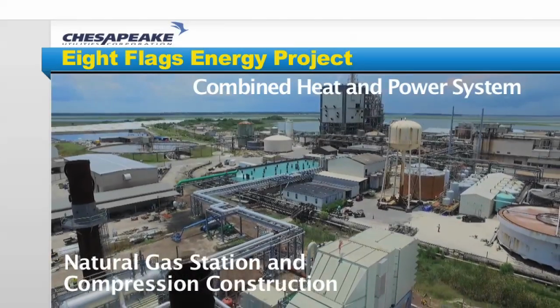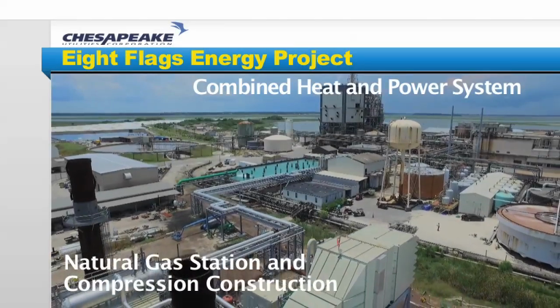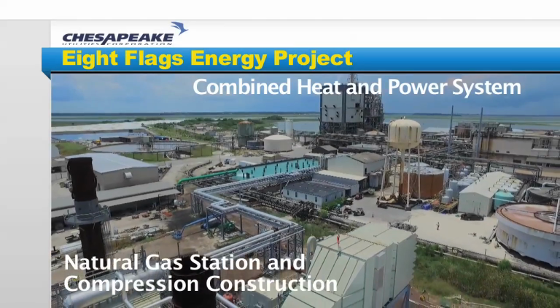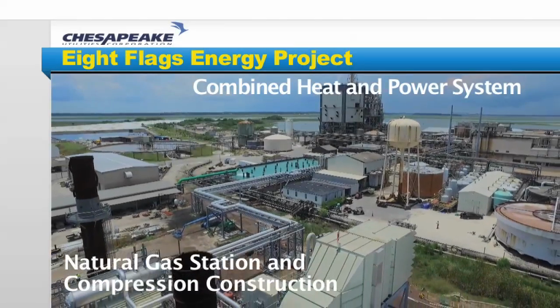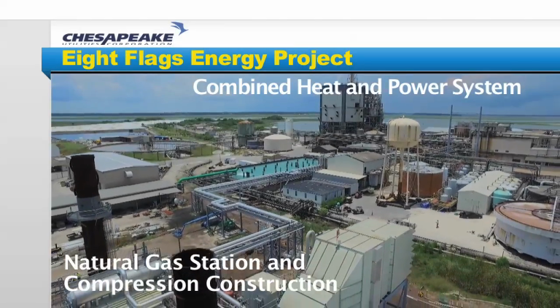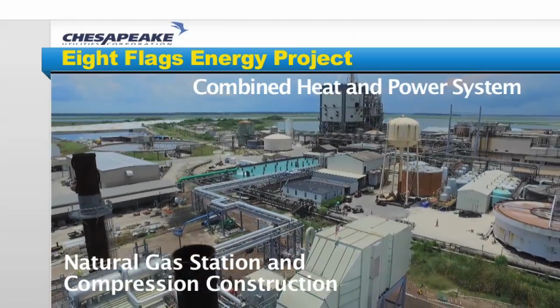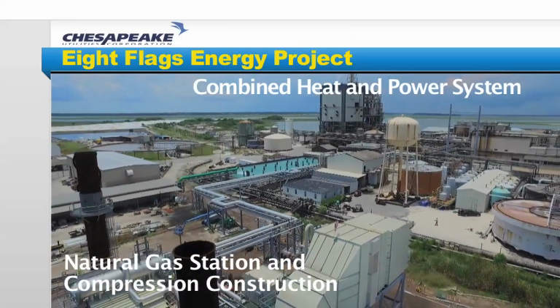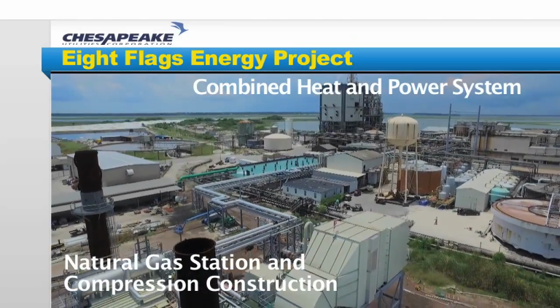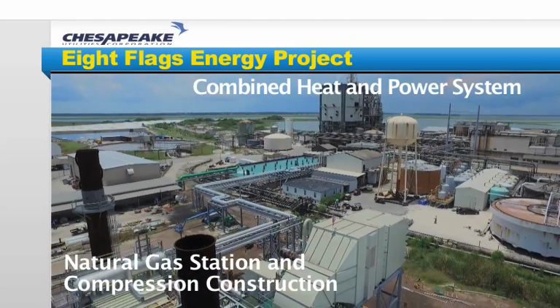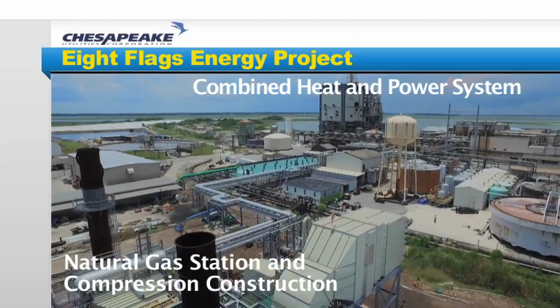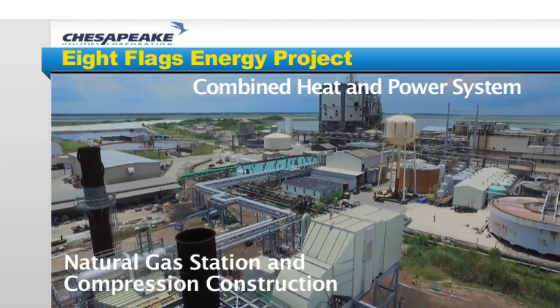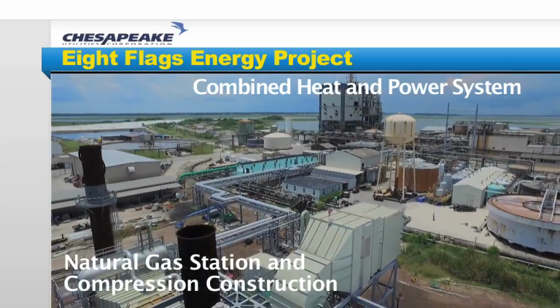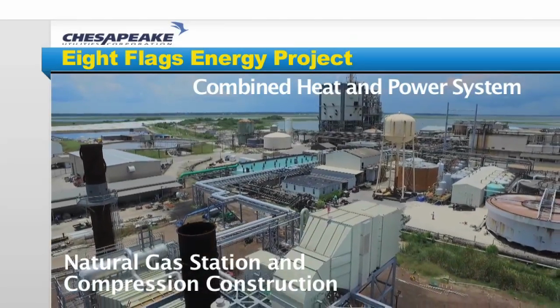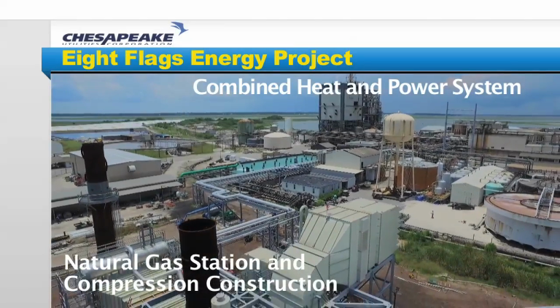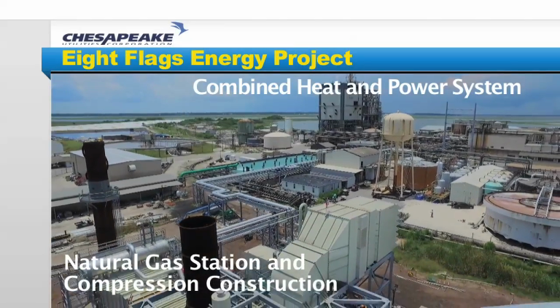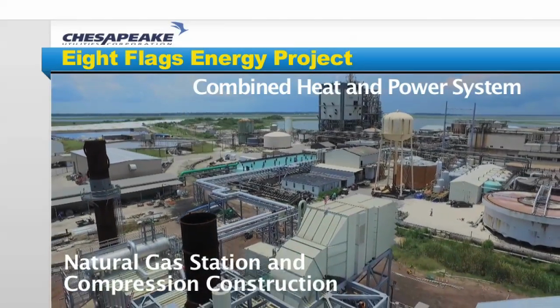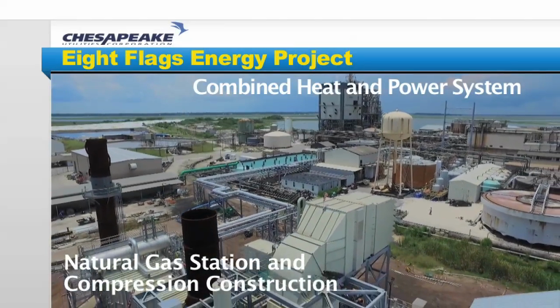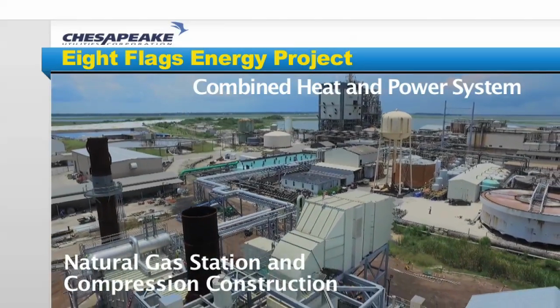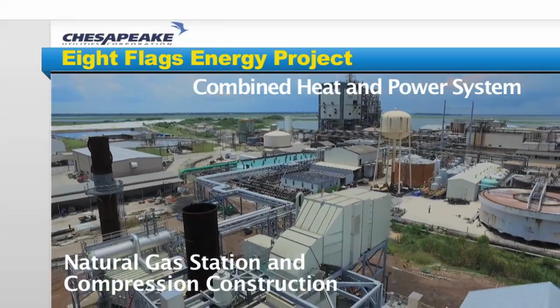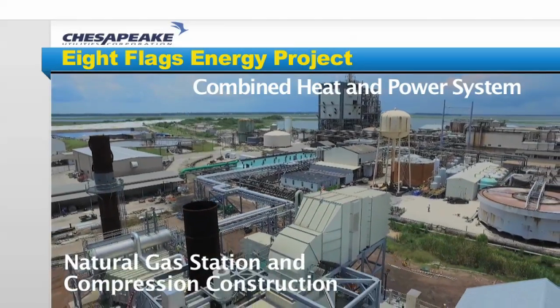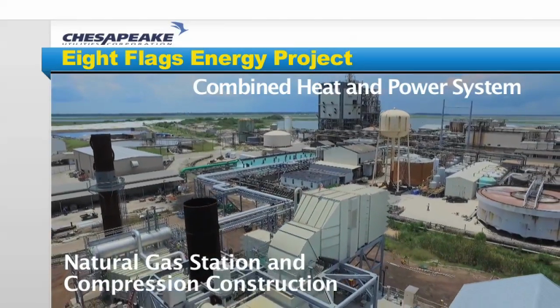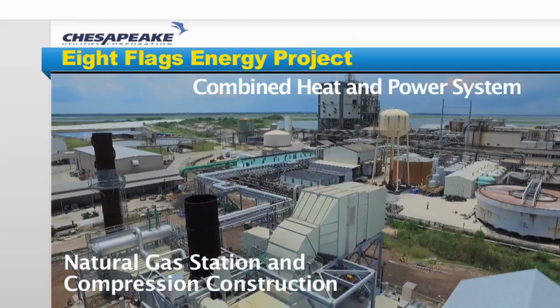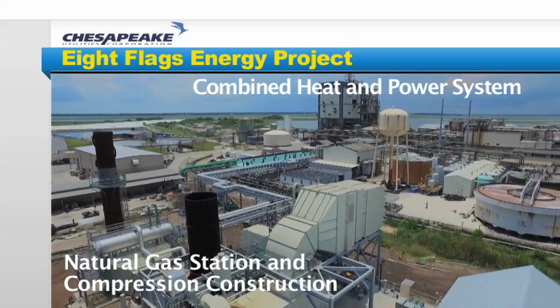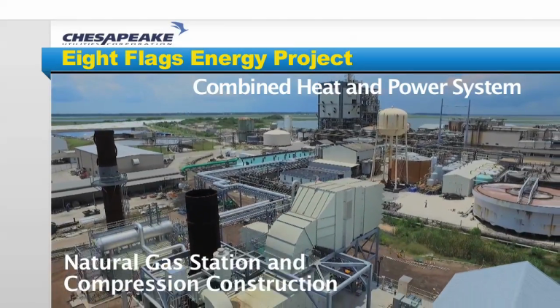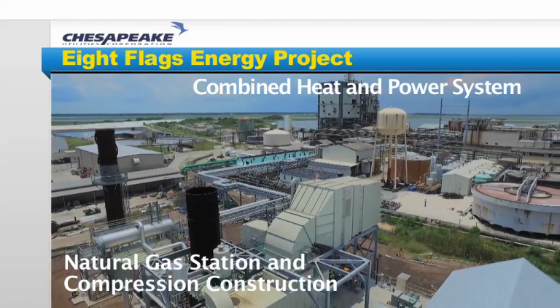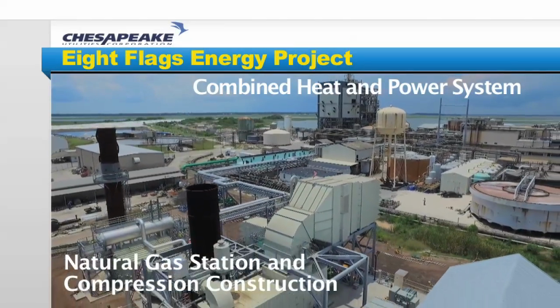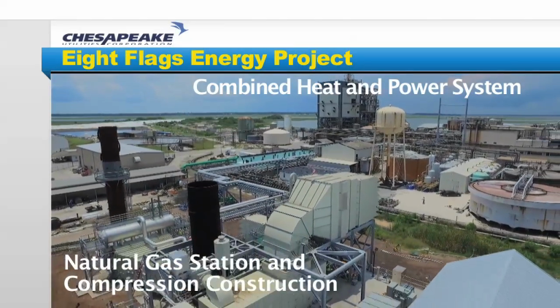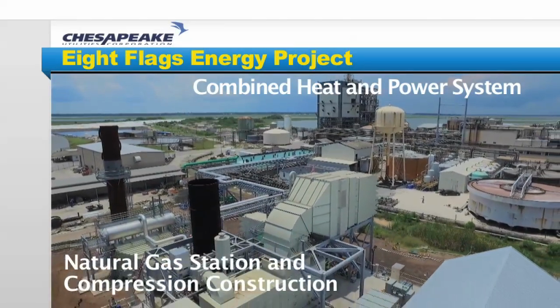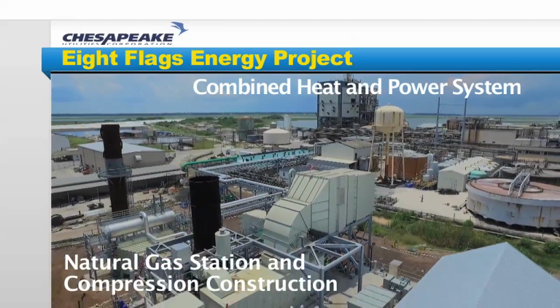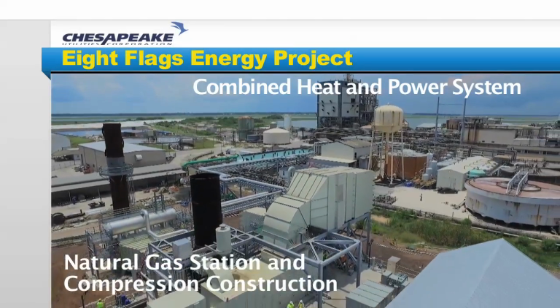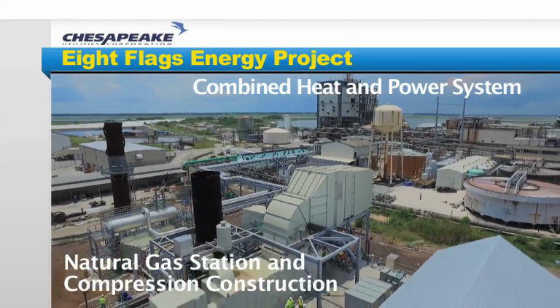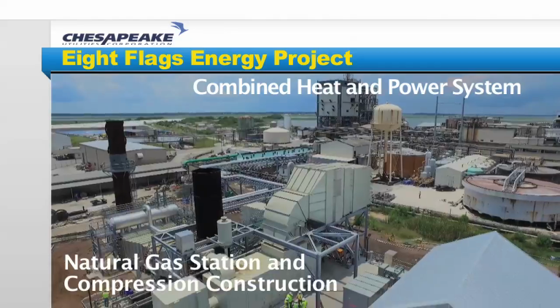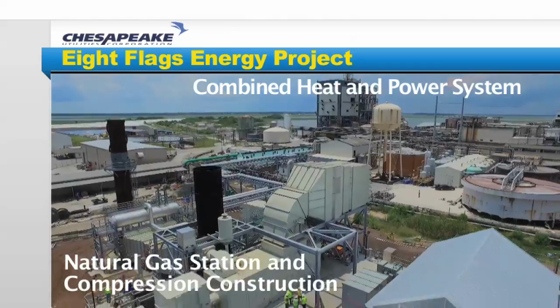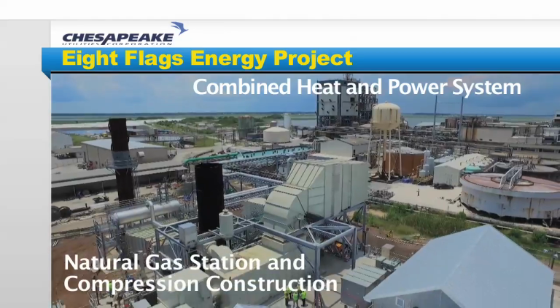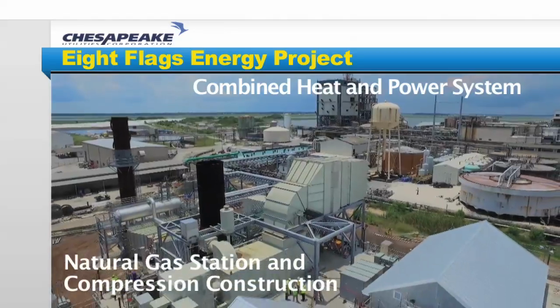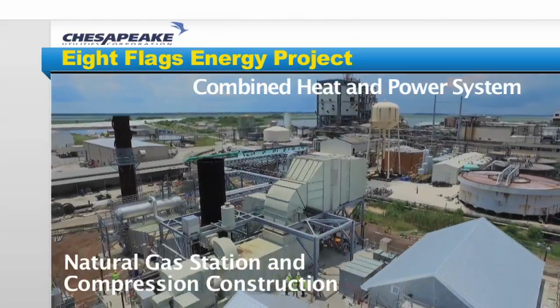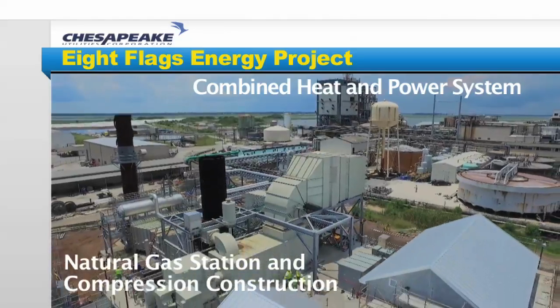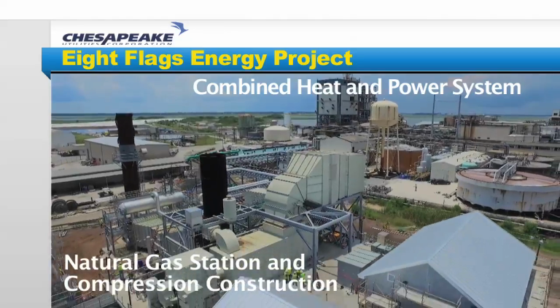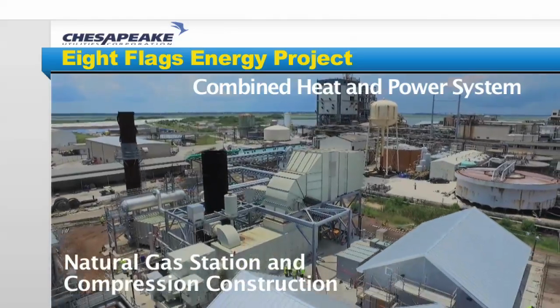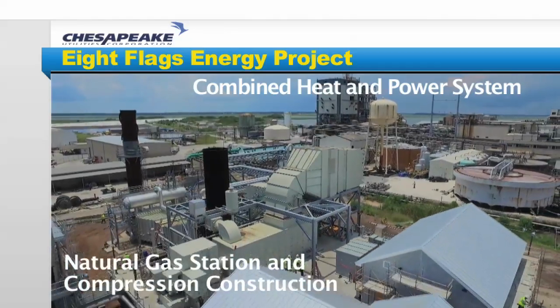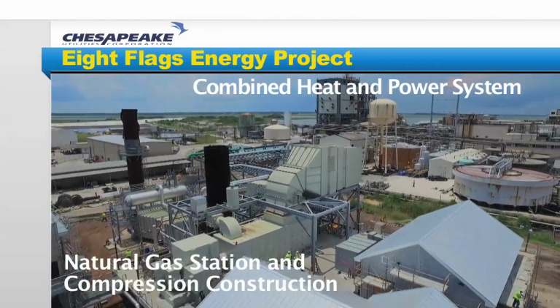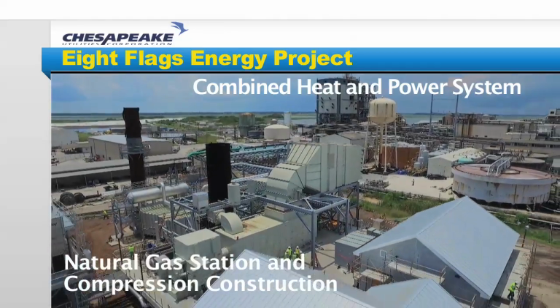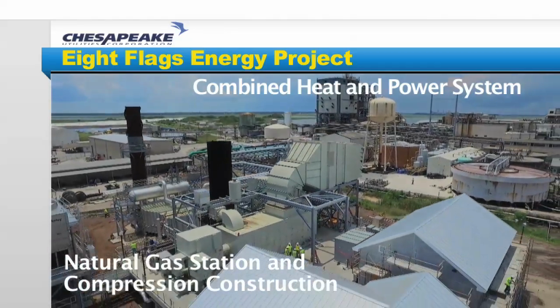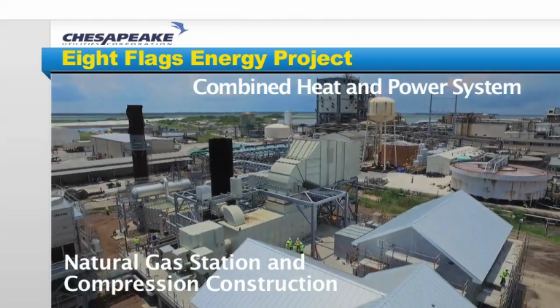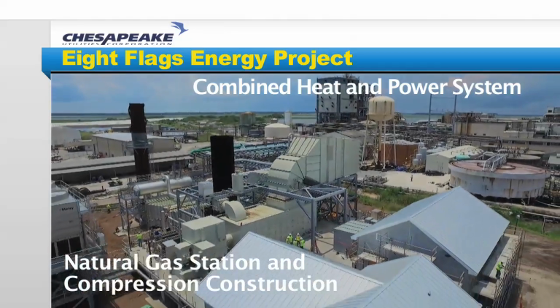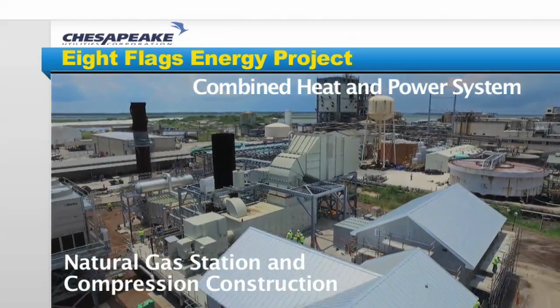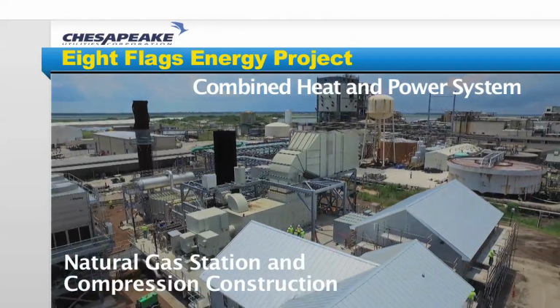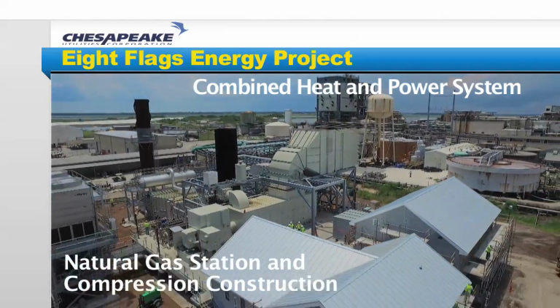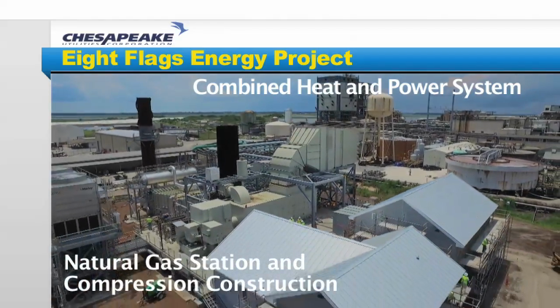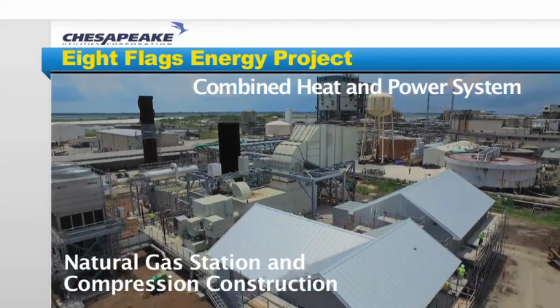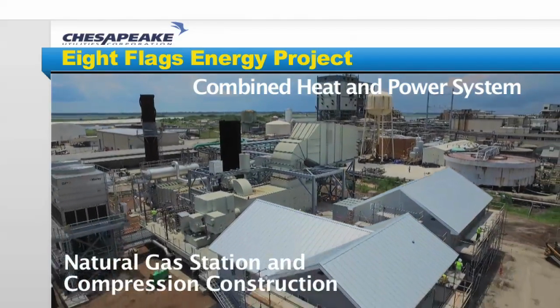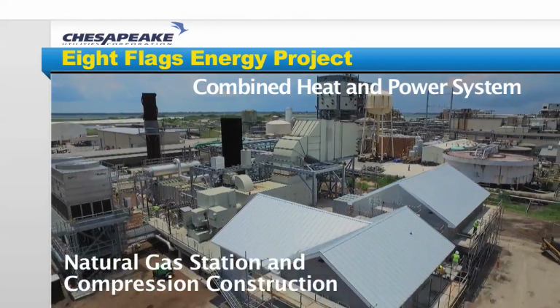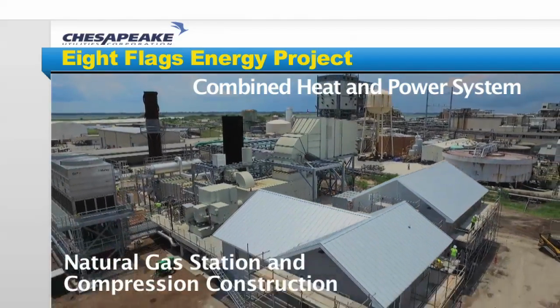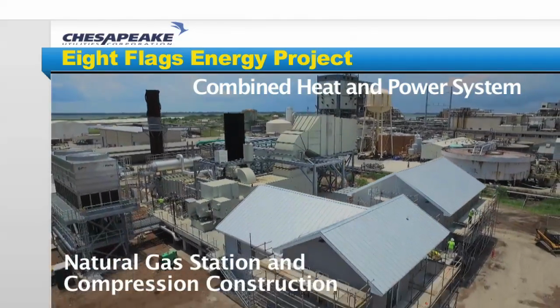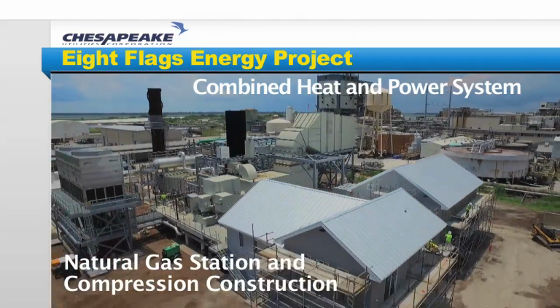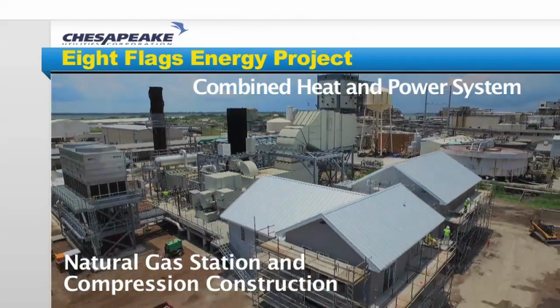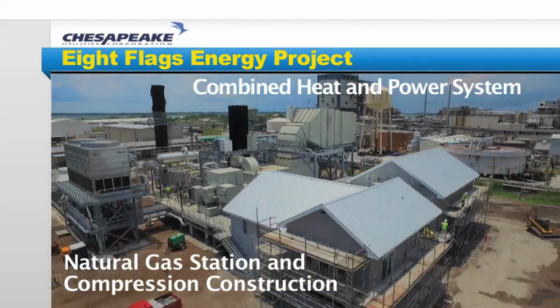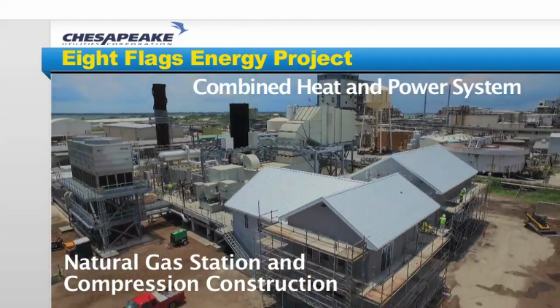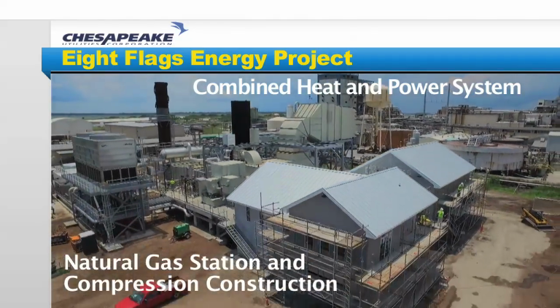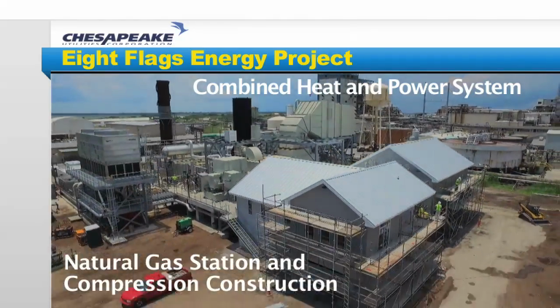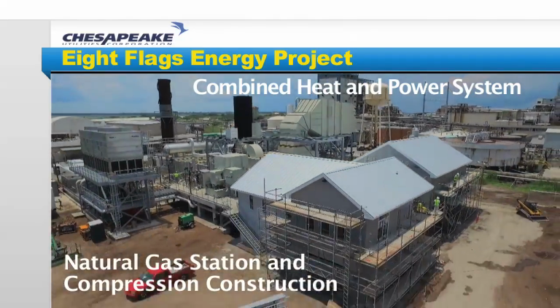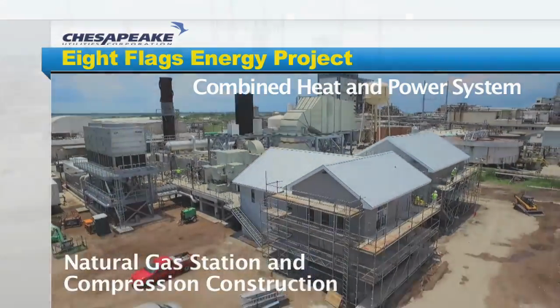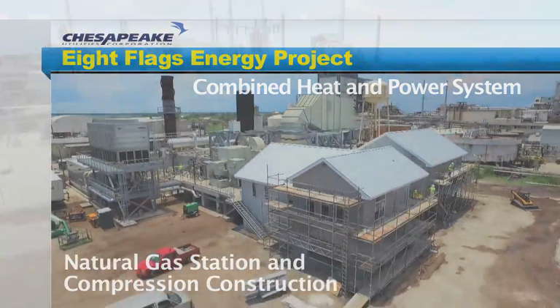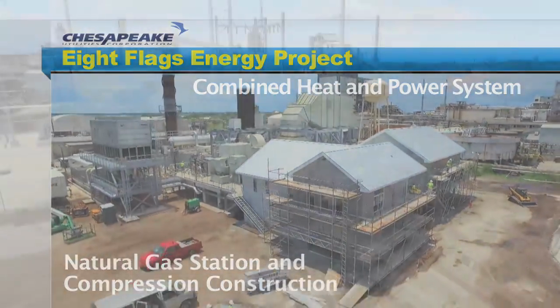As construction of the Eight Flags Energy Plant nears completion, a key component of the site moves to the forefront: the natural gas station.